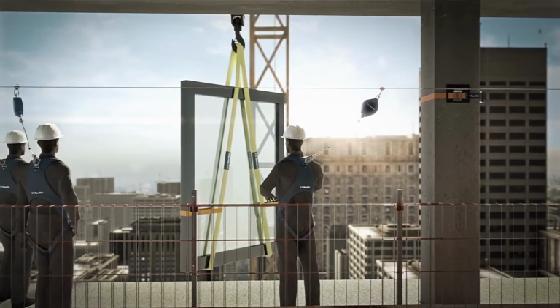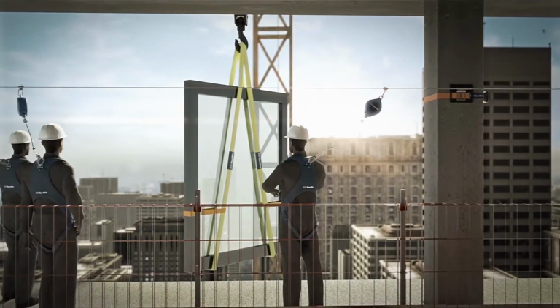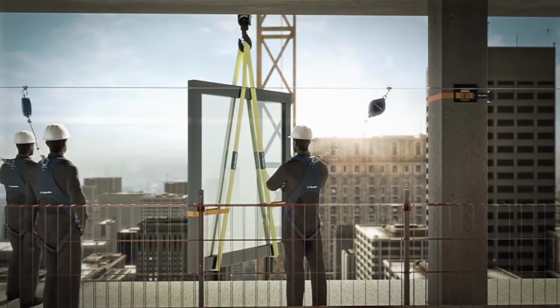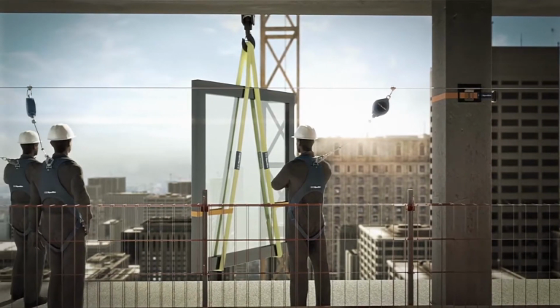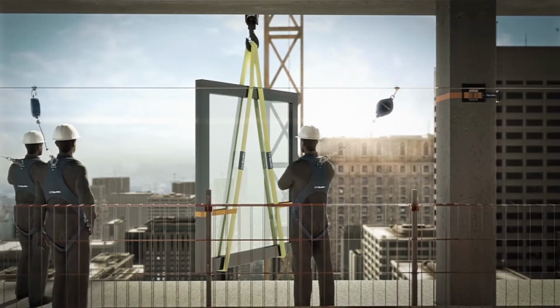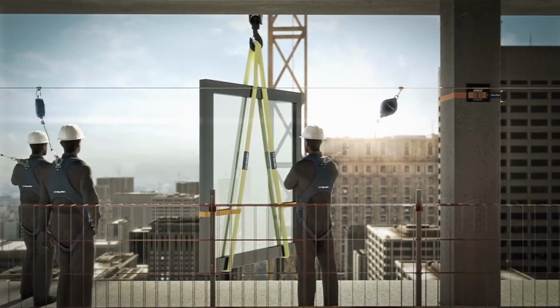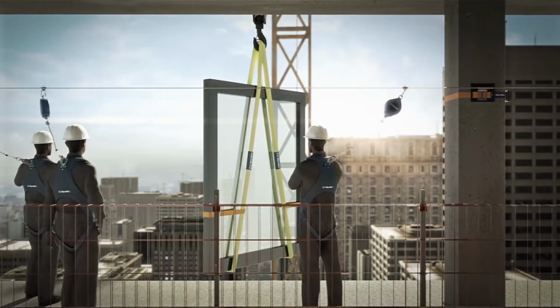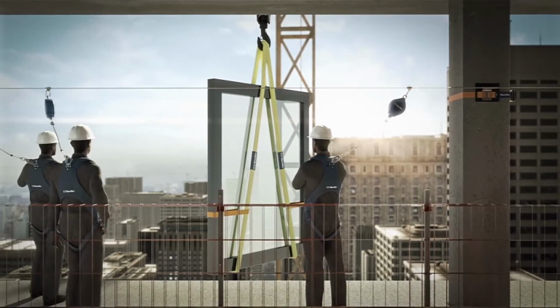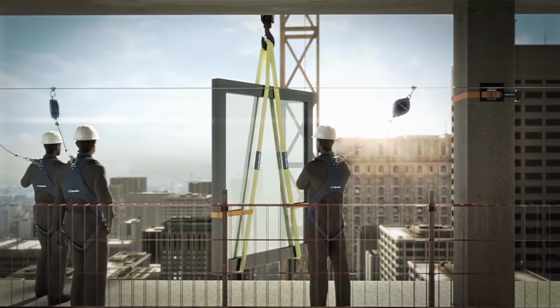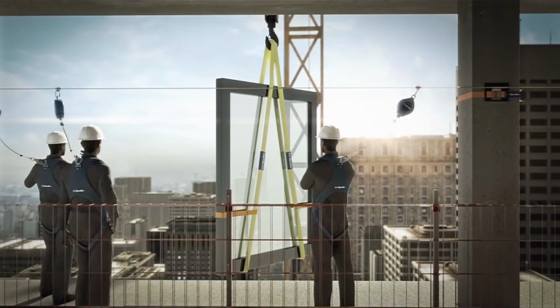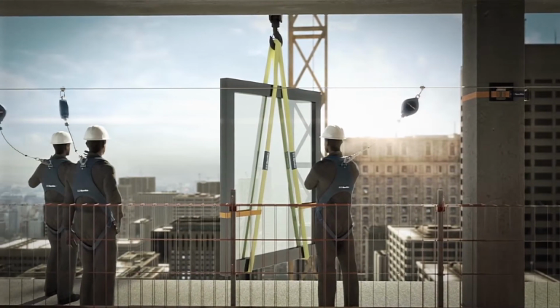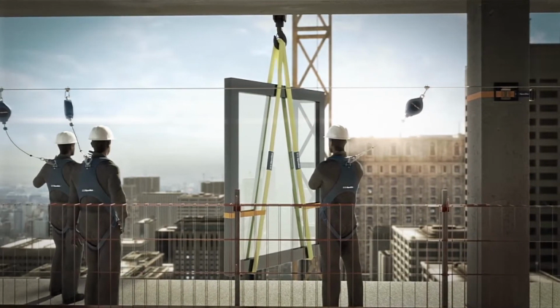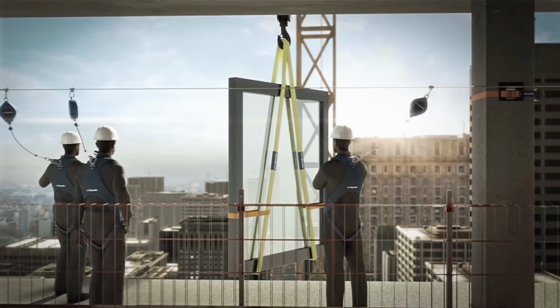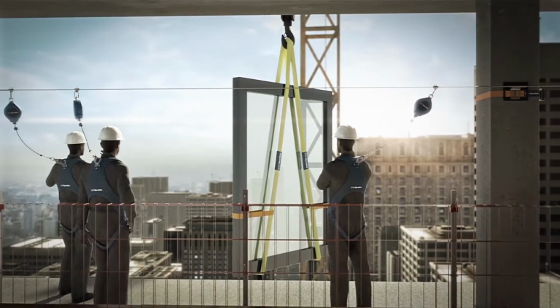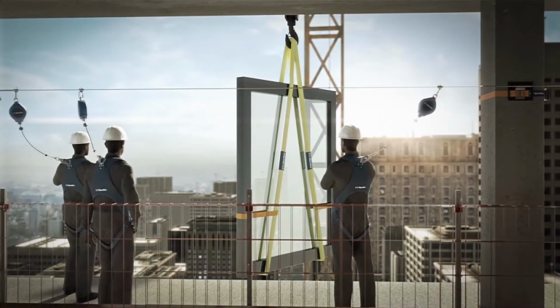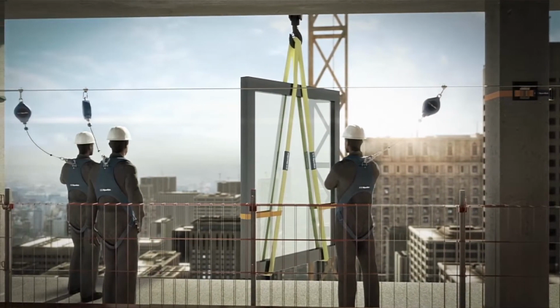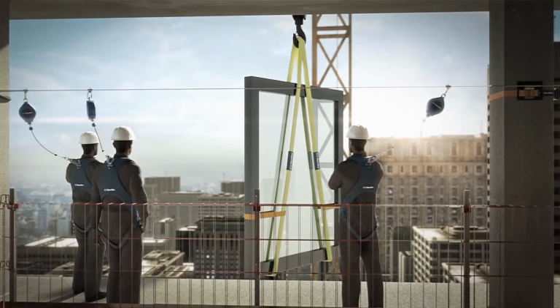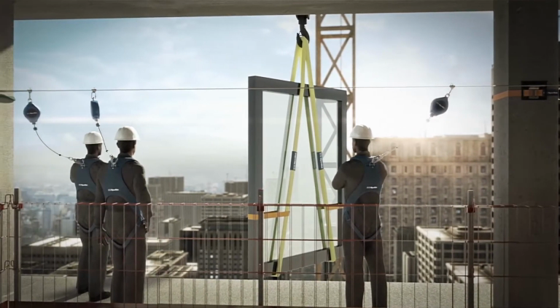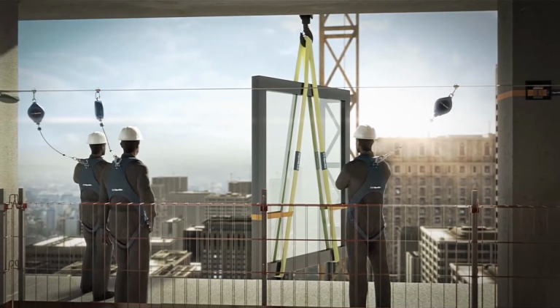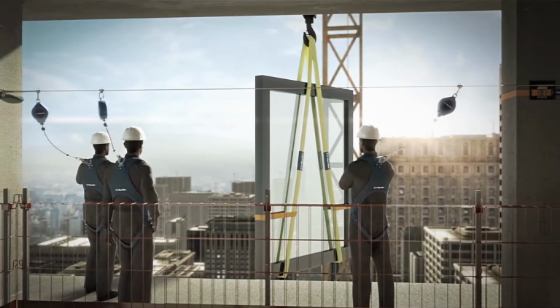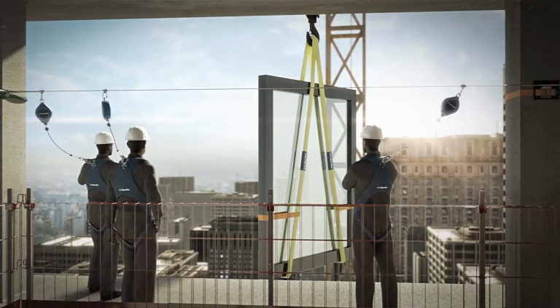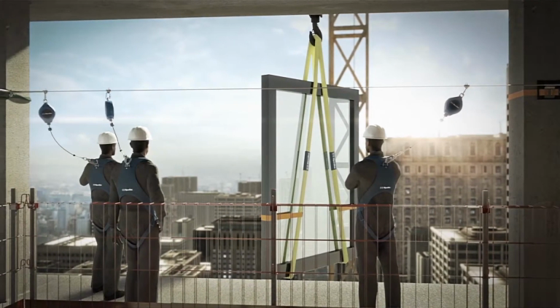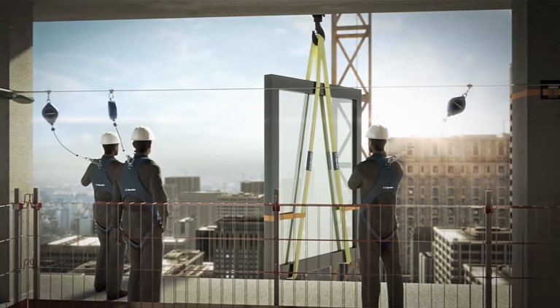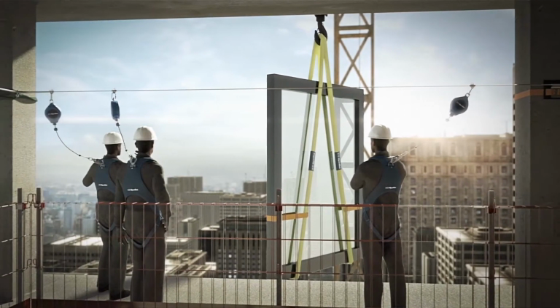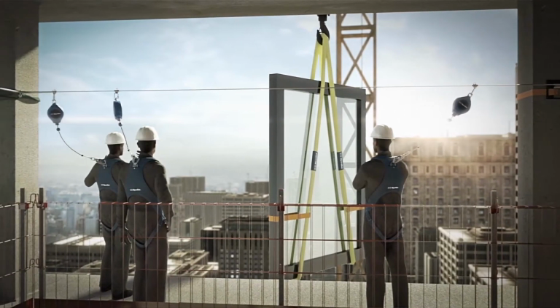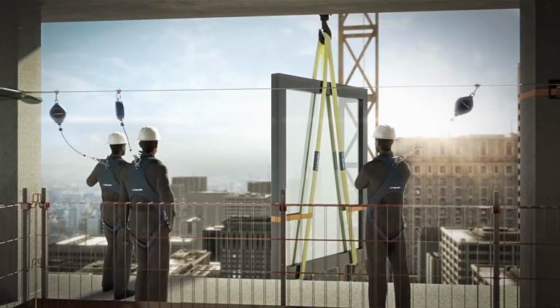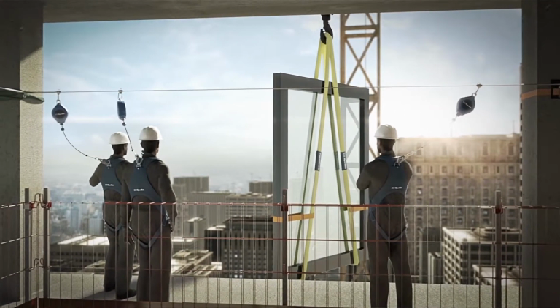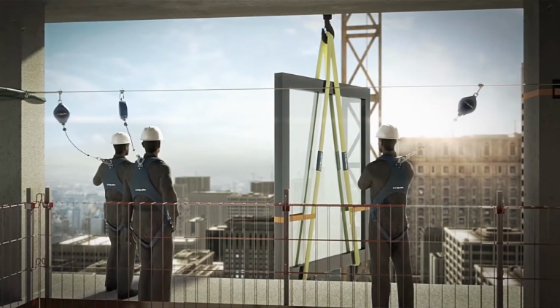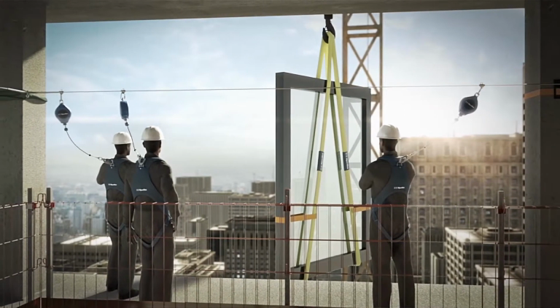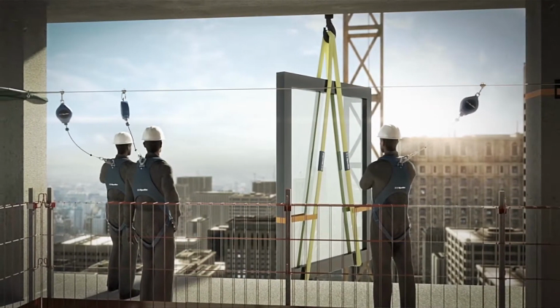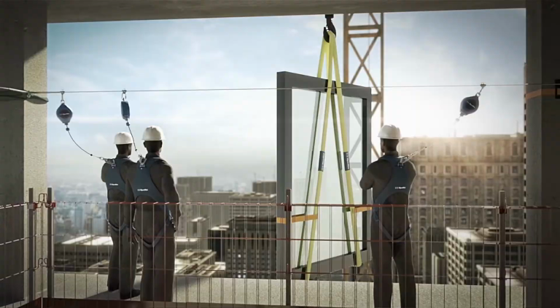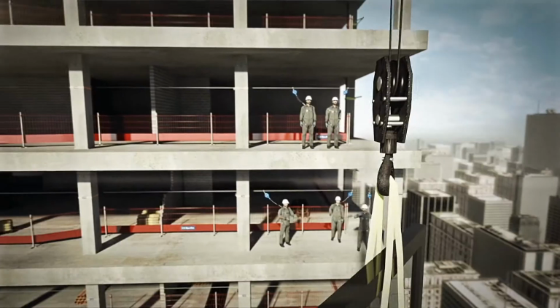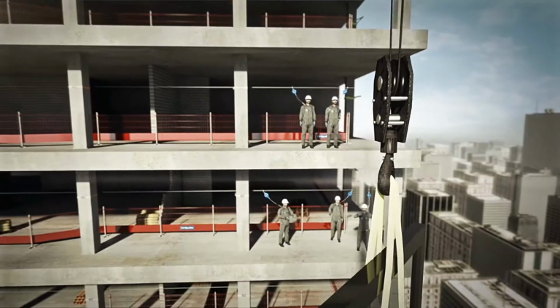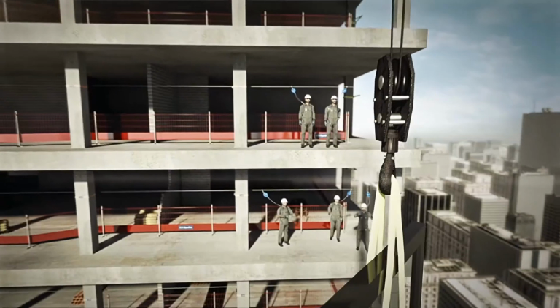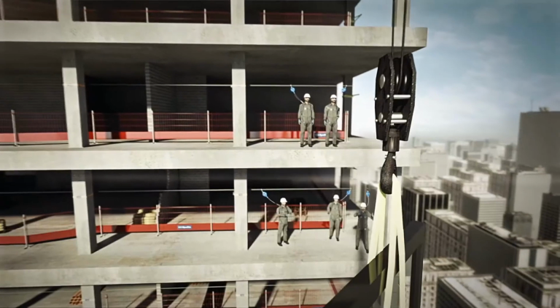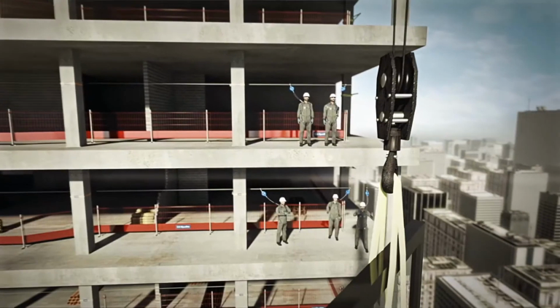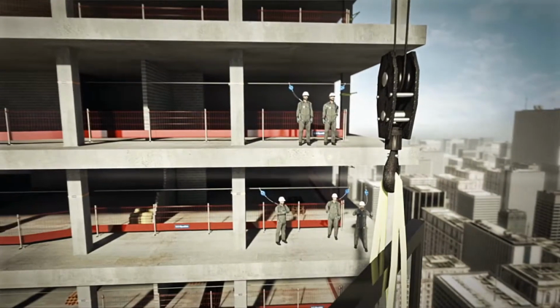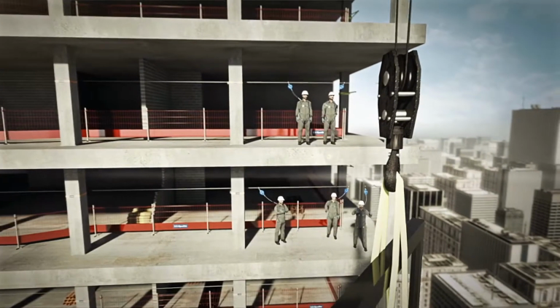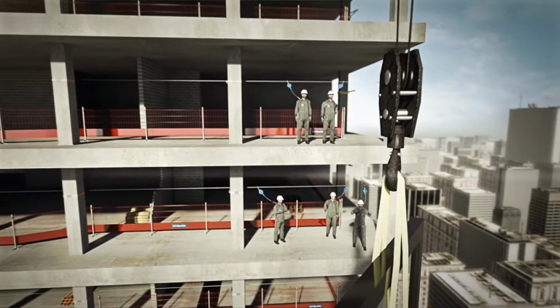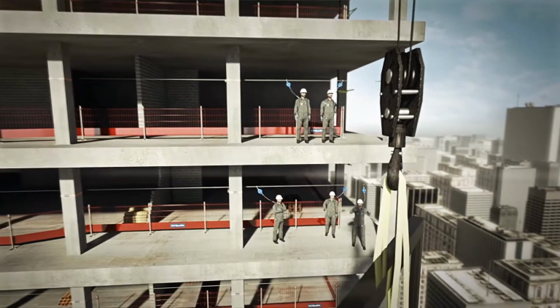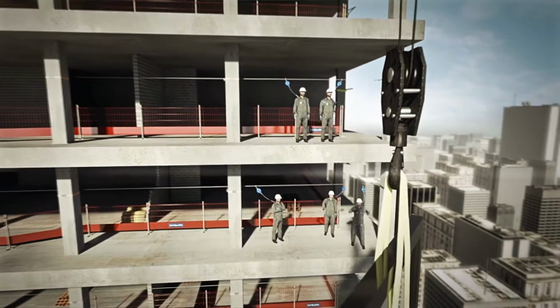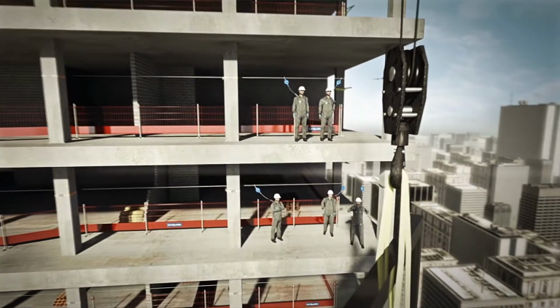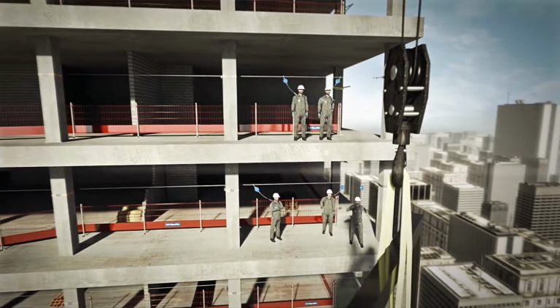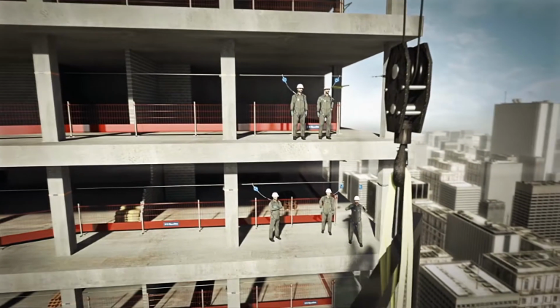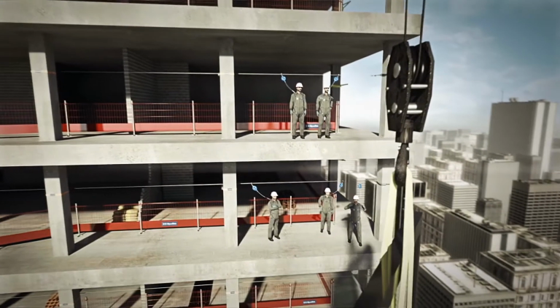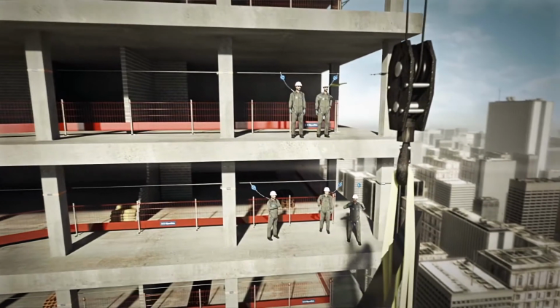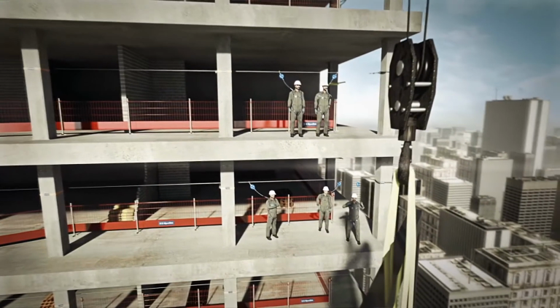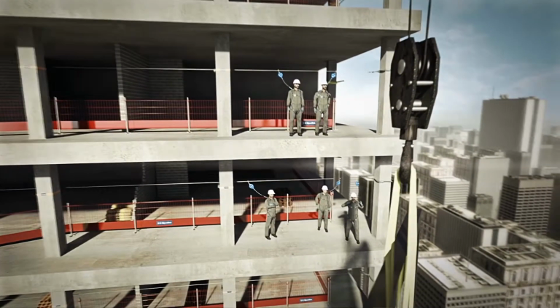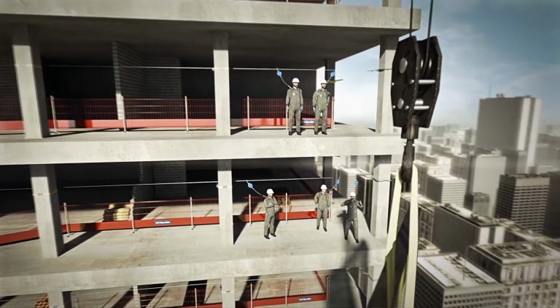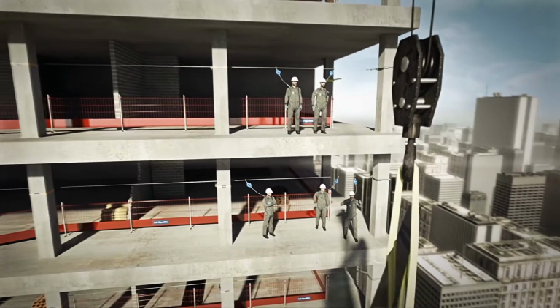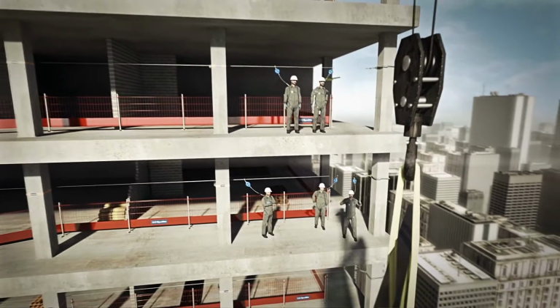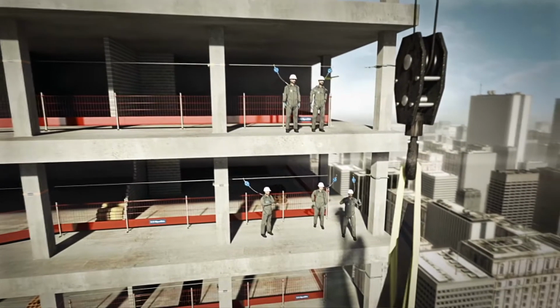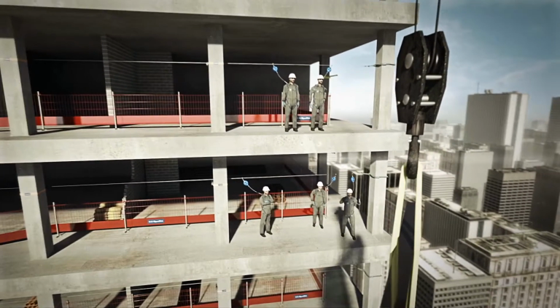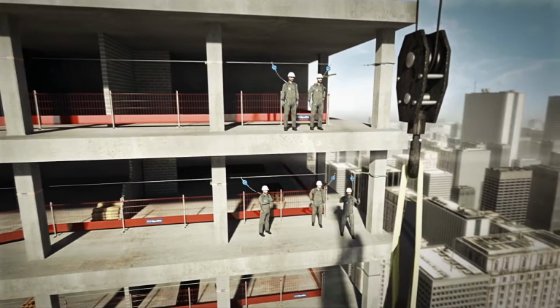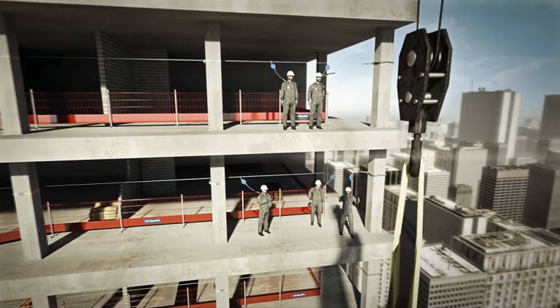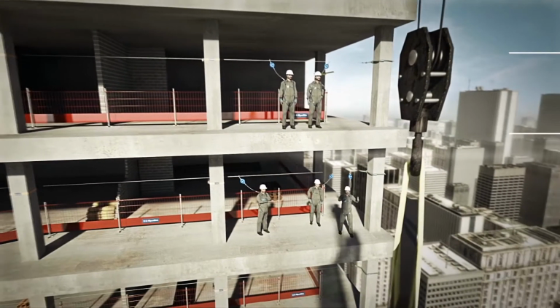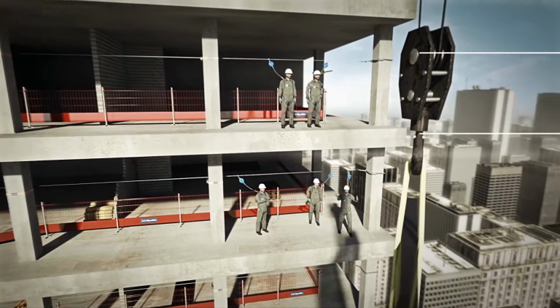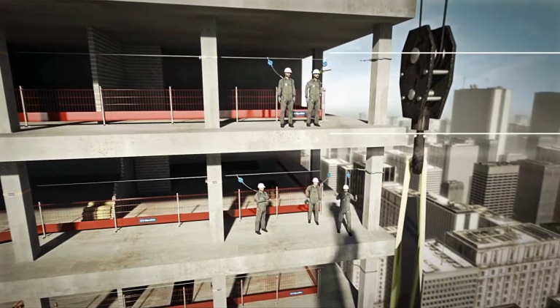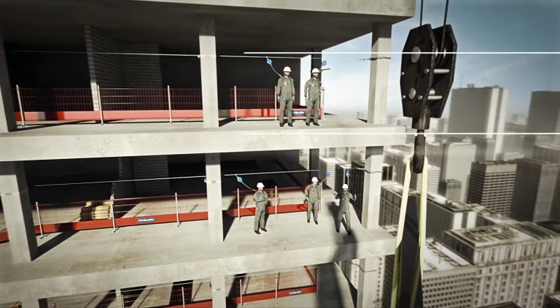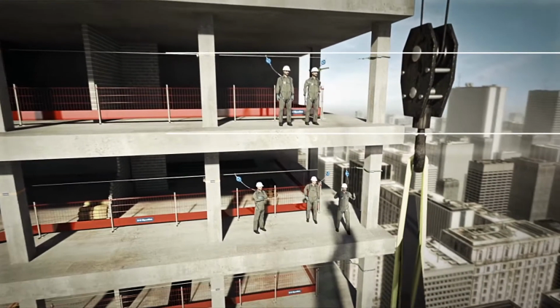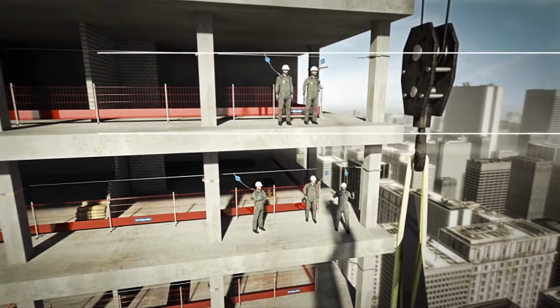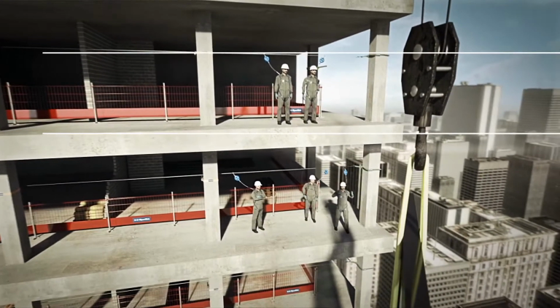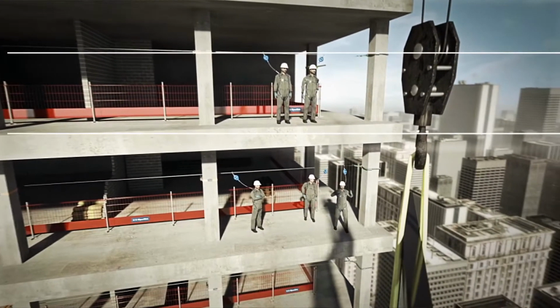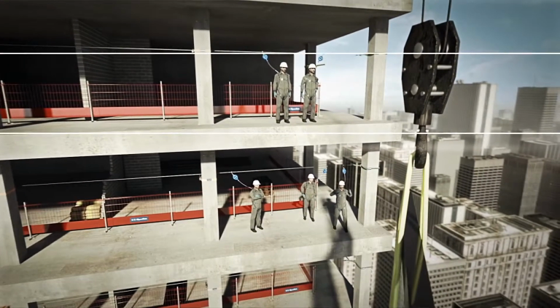A special permit from SUVA, the Swiss public sector insurer, is required for scaffold-free construction in Switzerland.